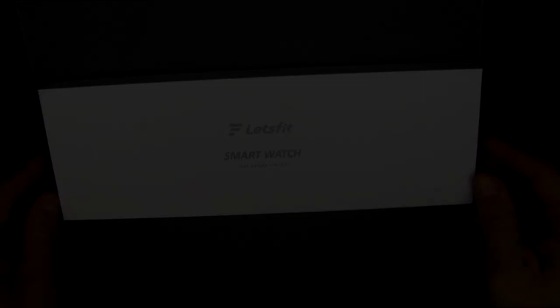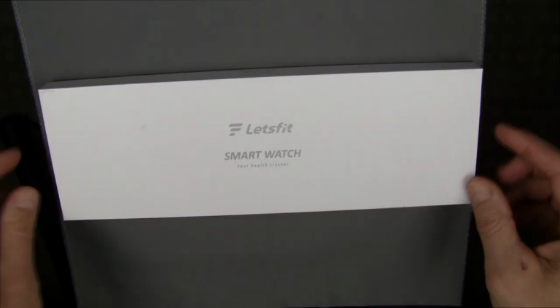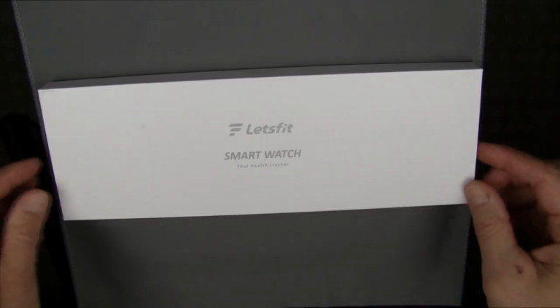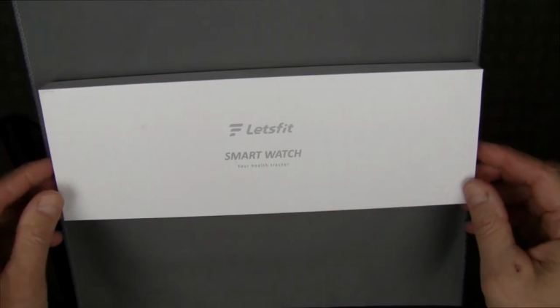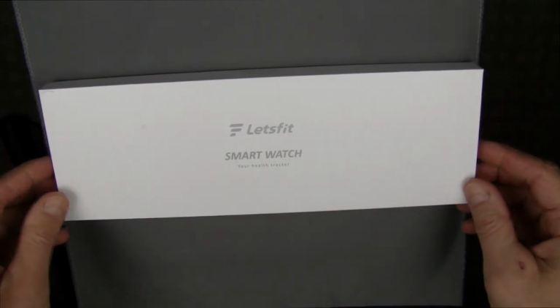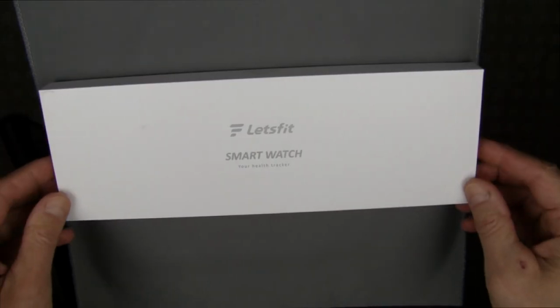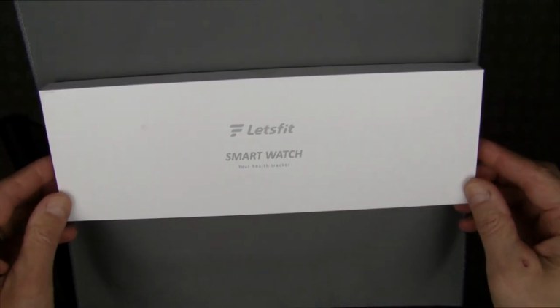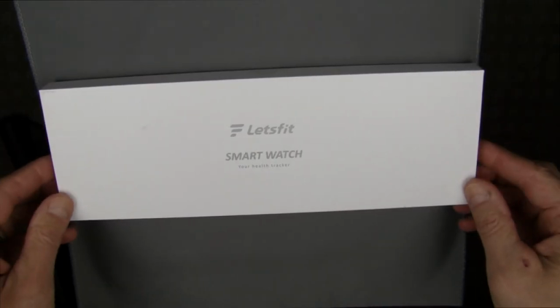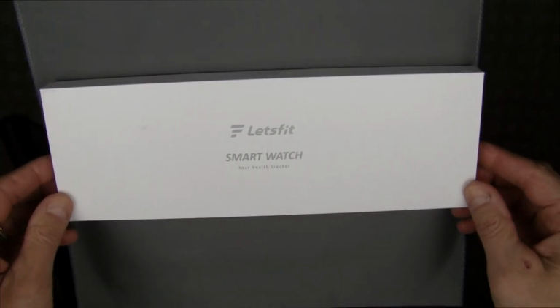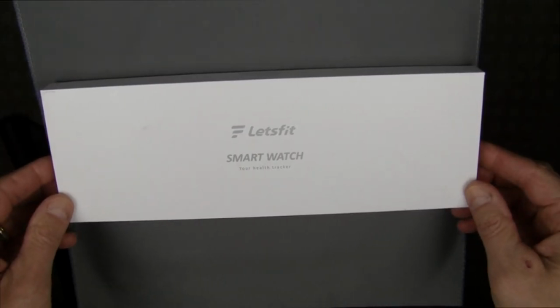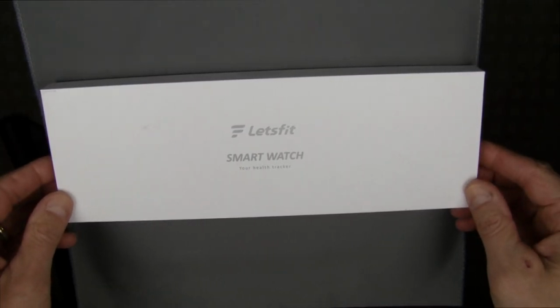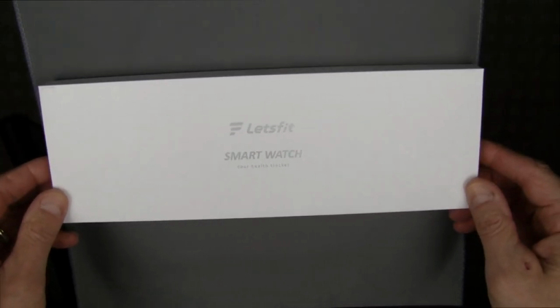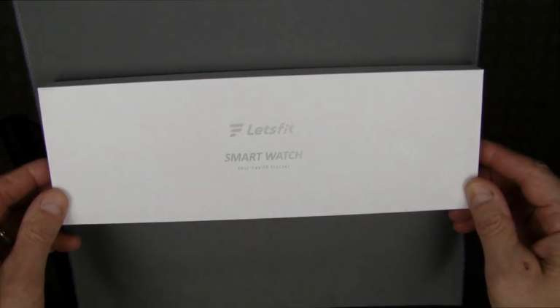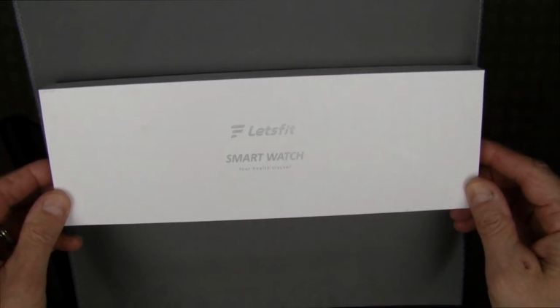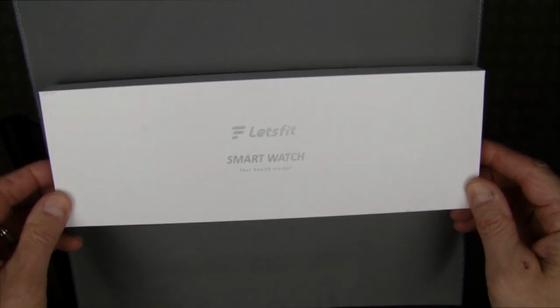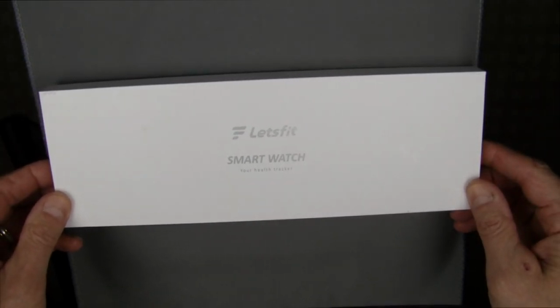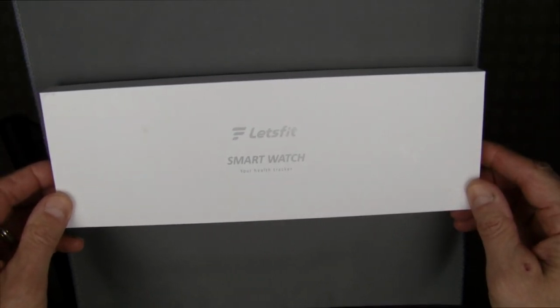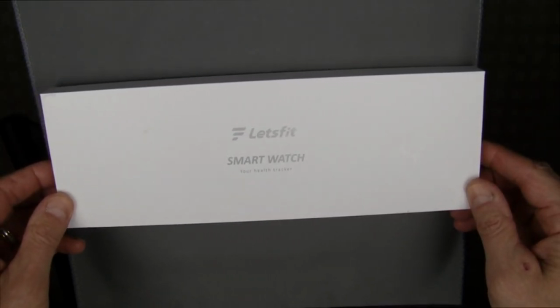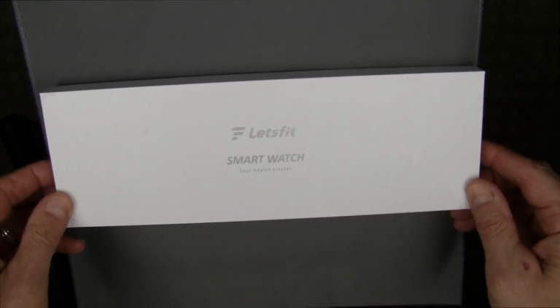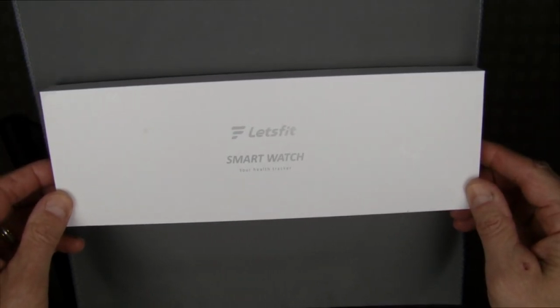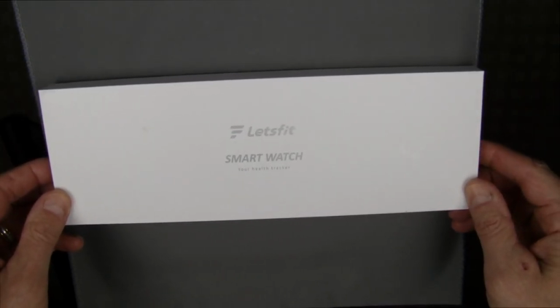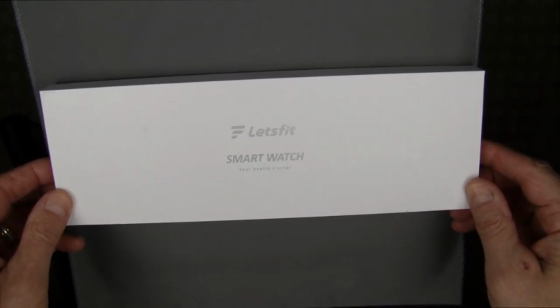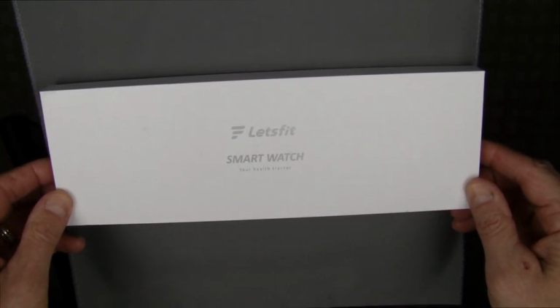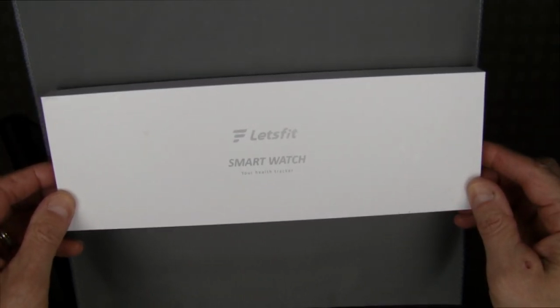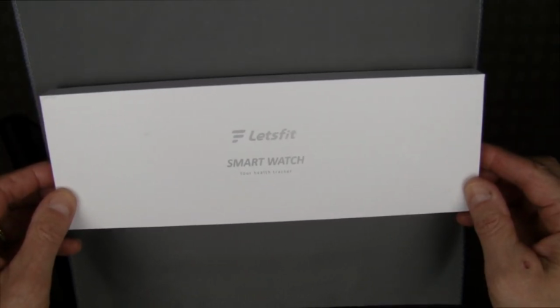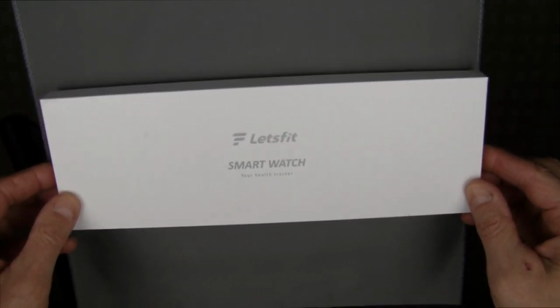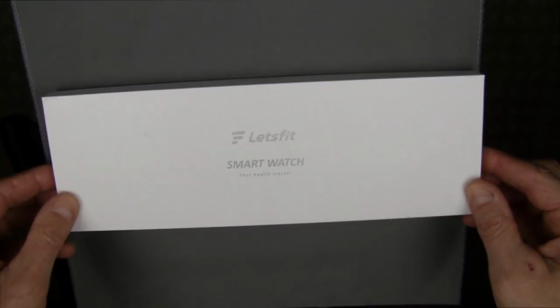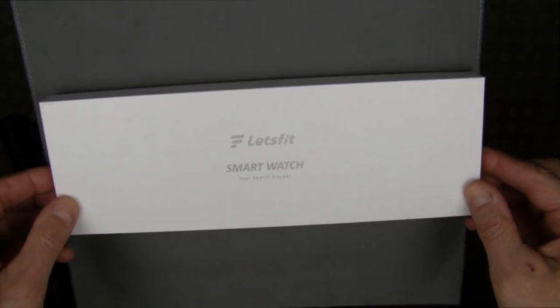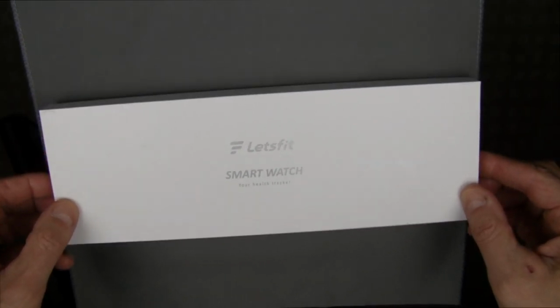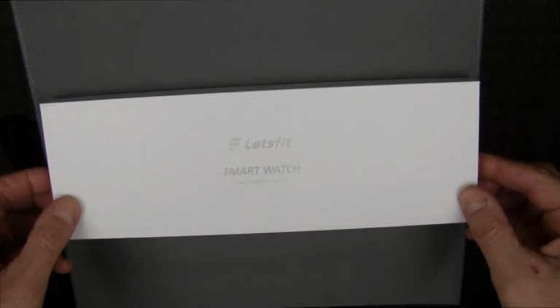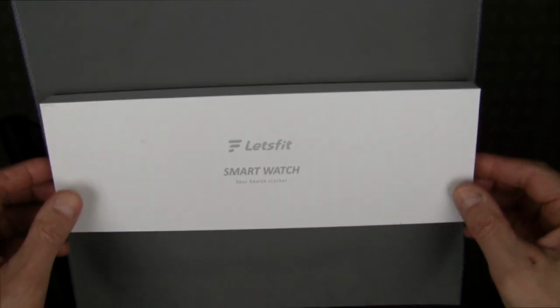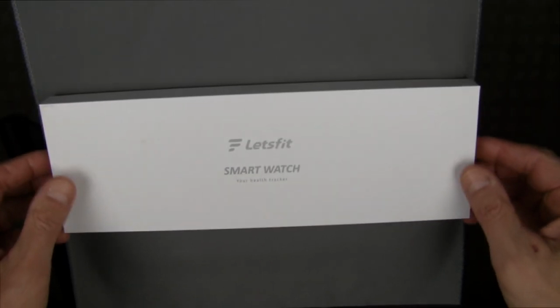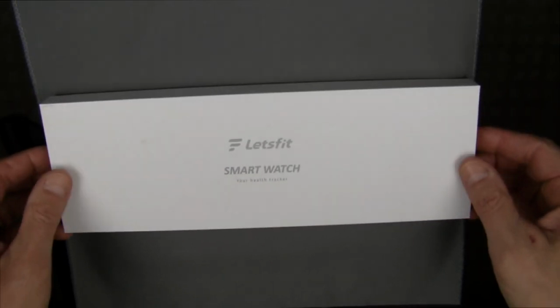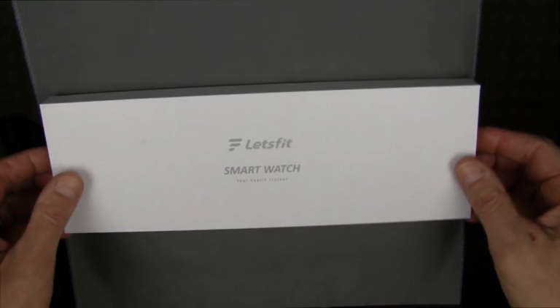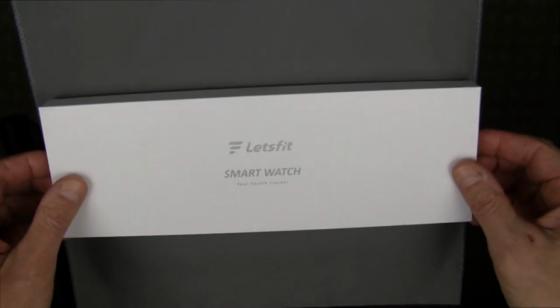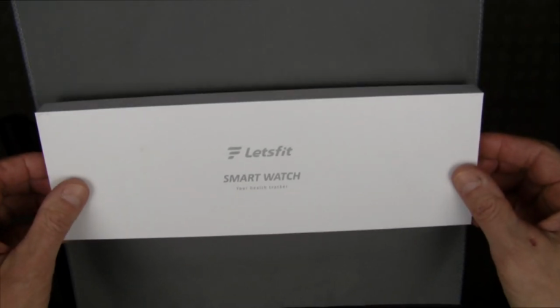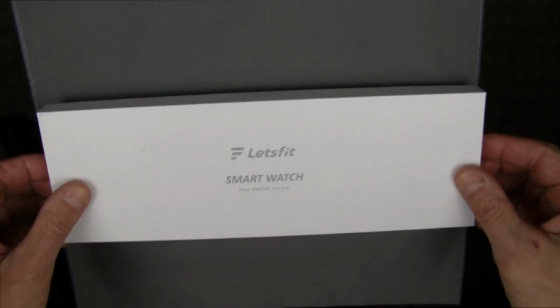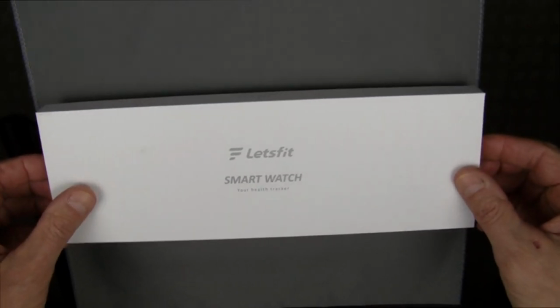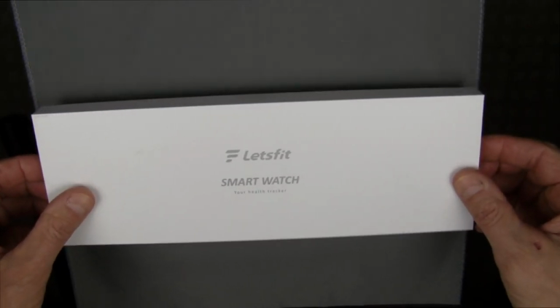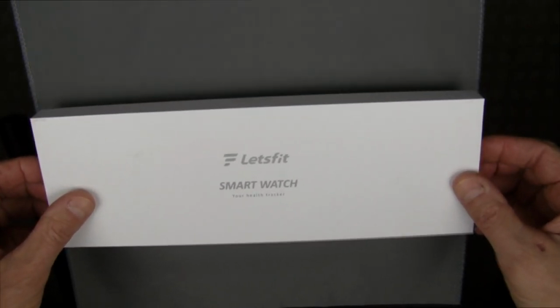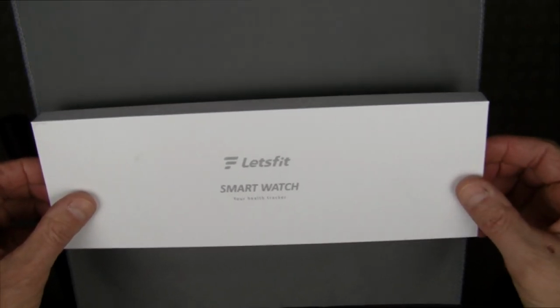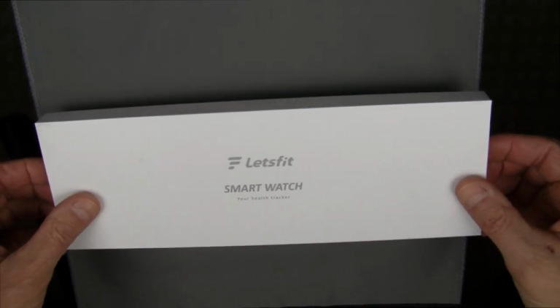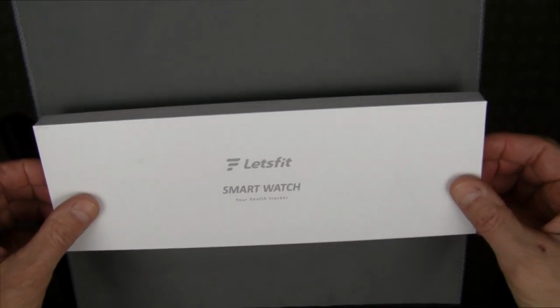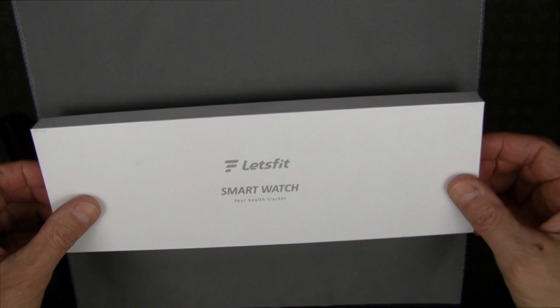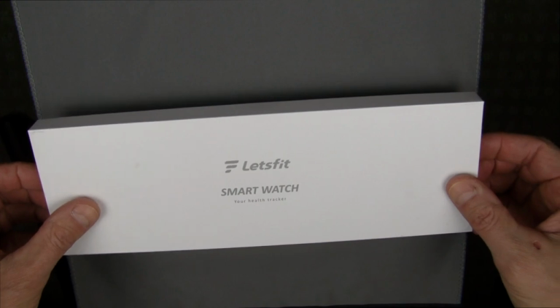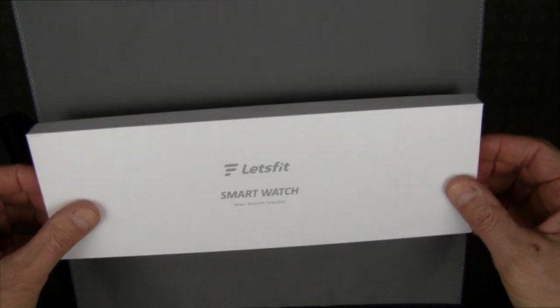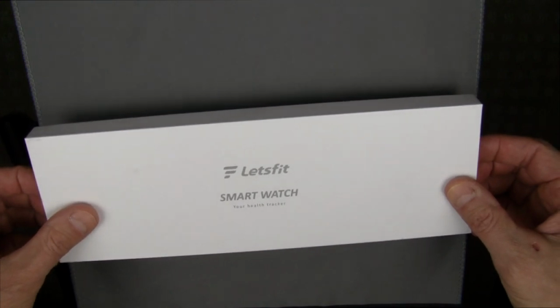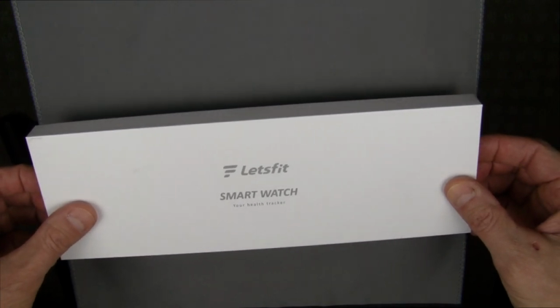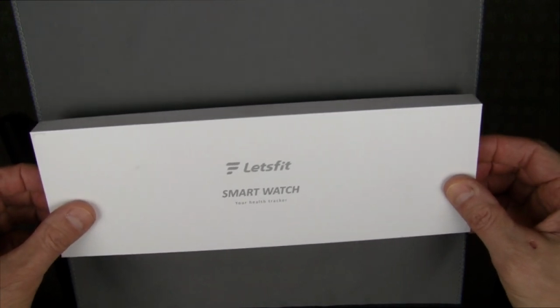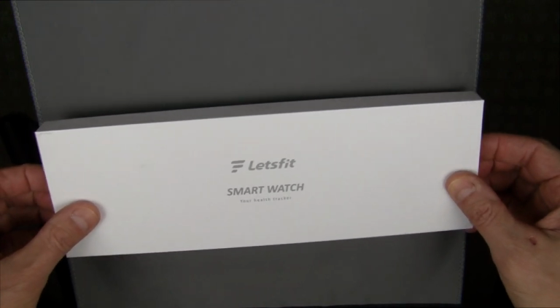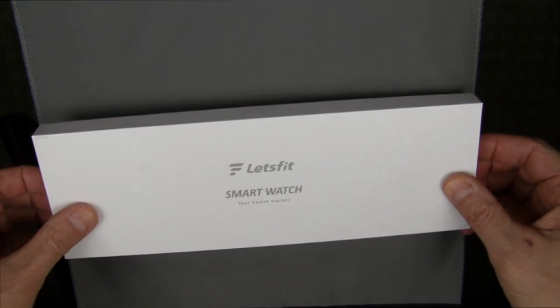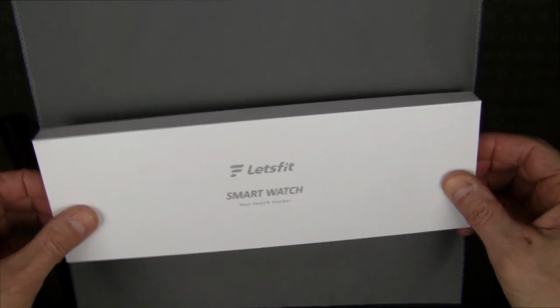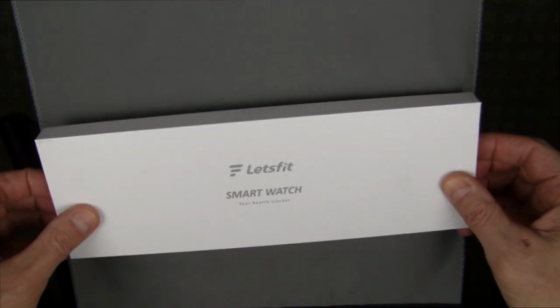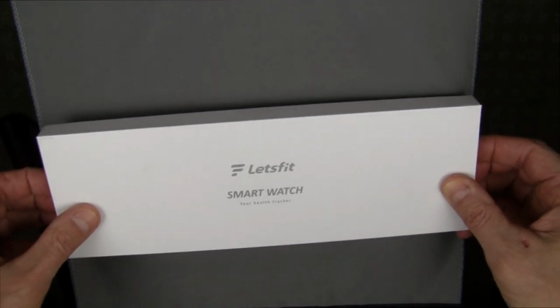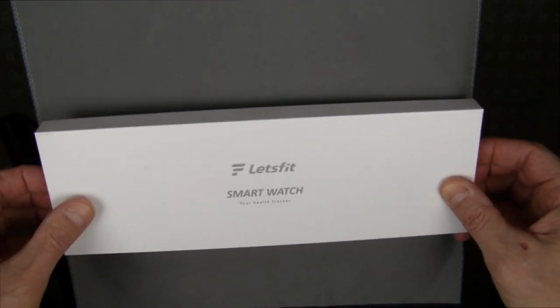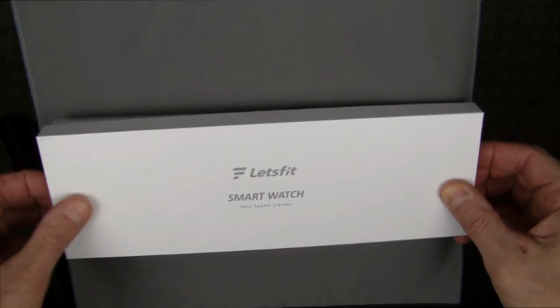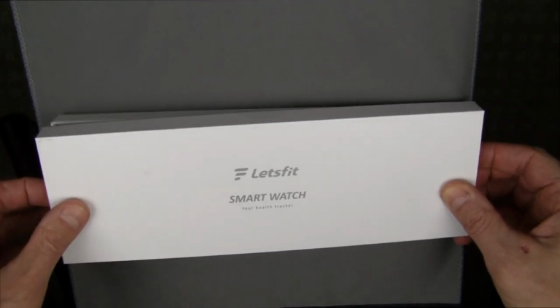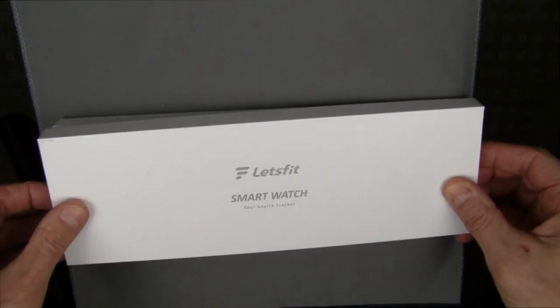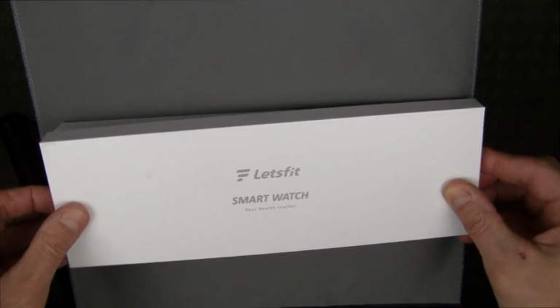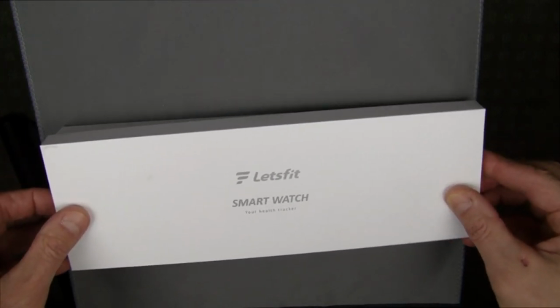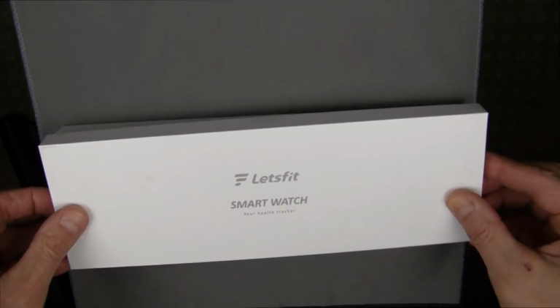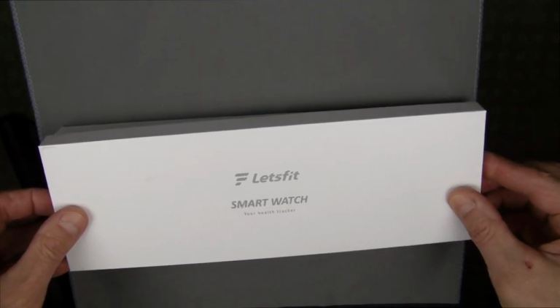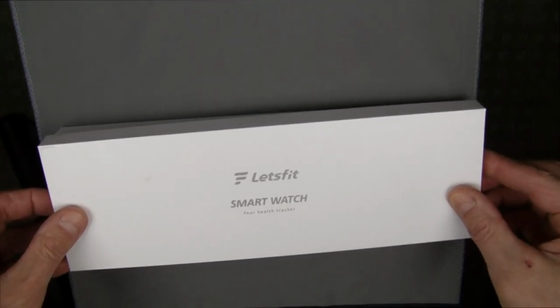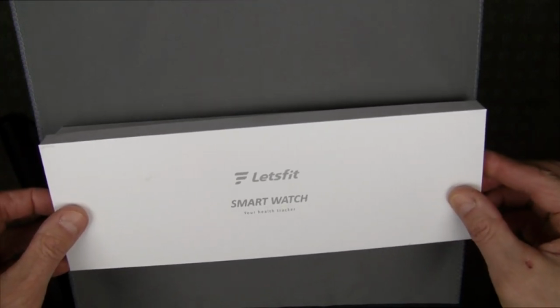Hello and welcome to a brand new smartwatch review. Today we have the Let's Fit EW1 smartwatch.